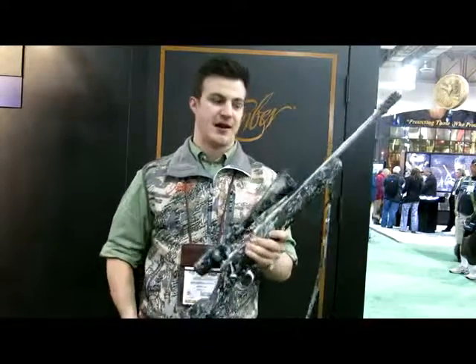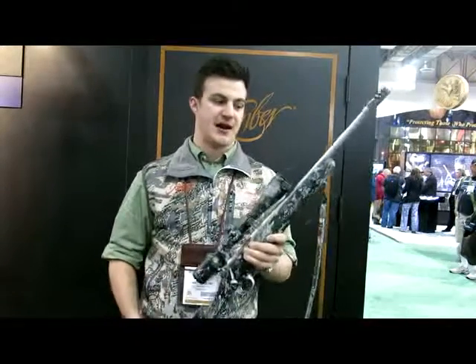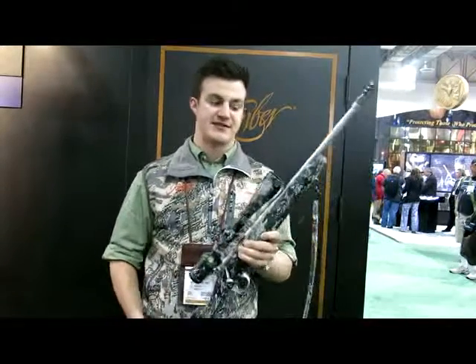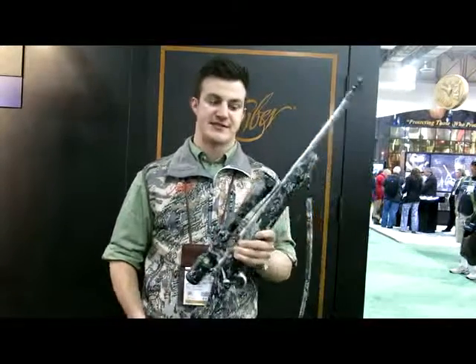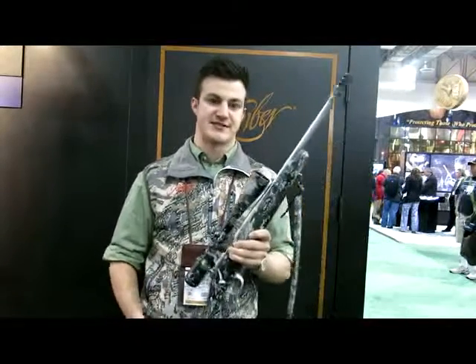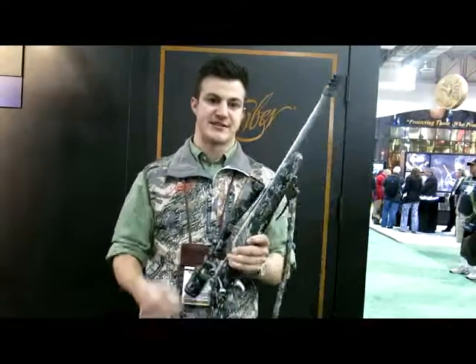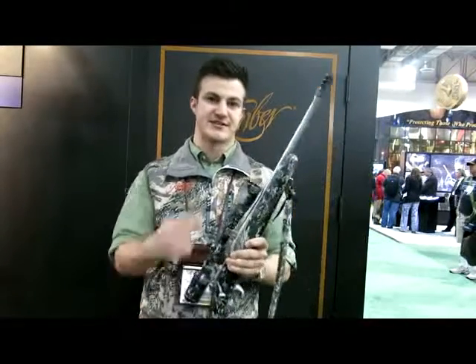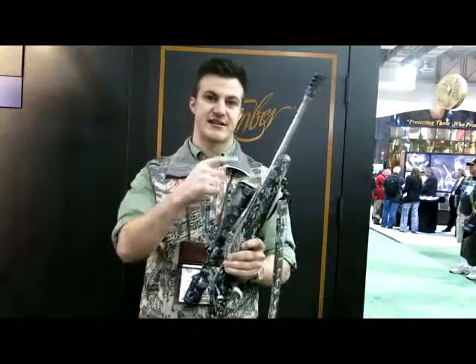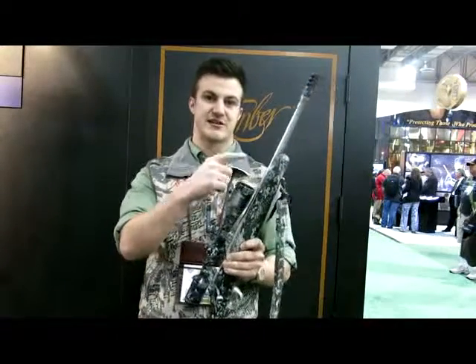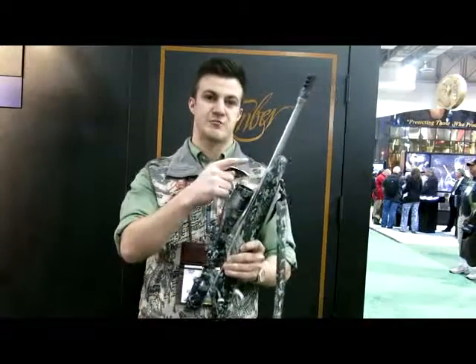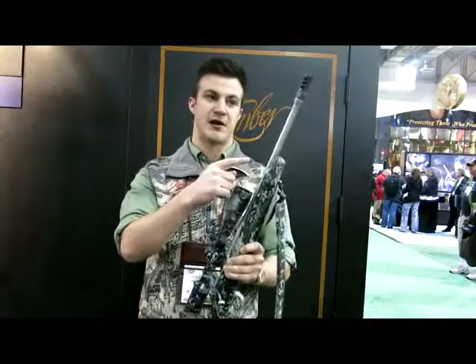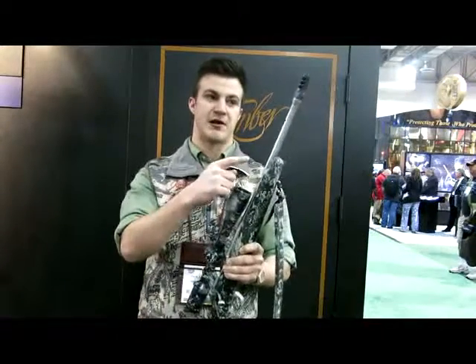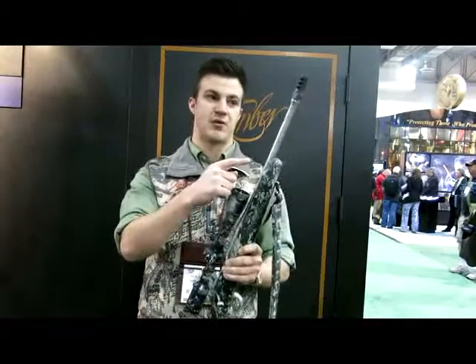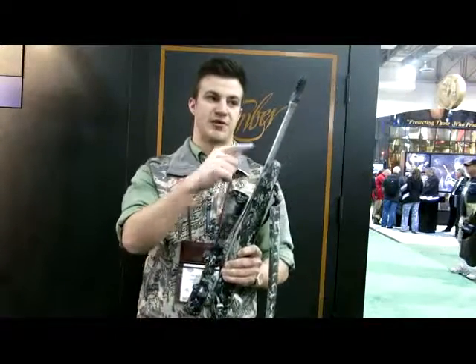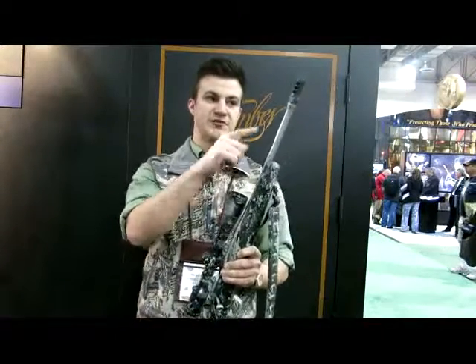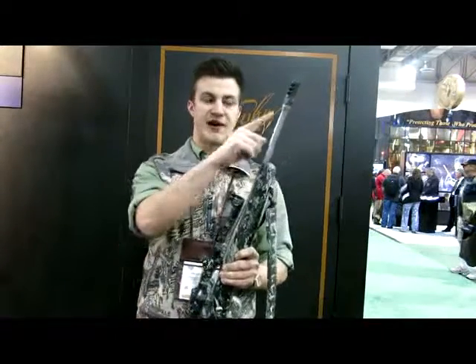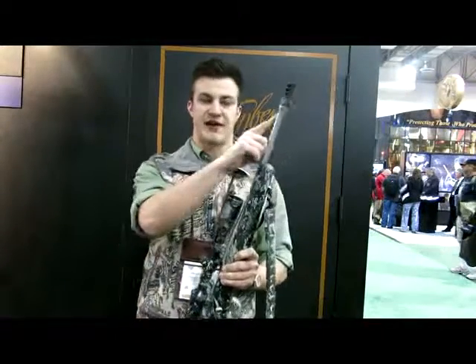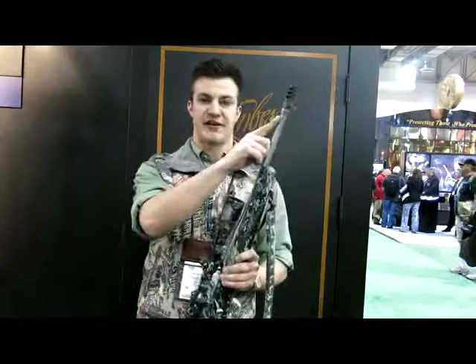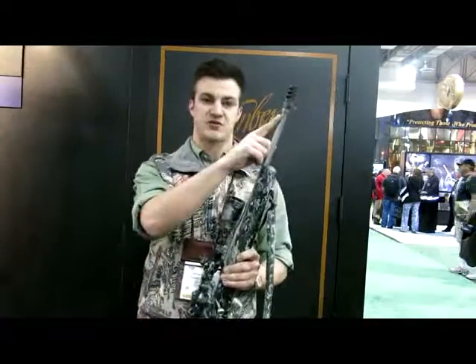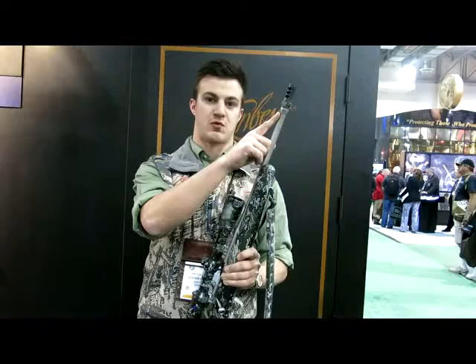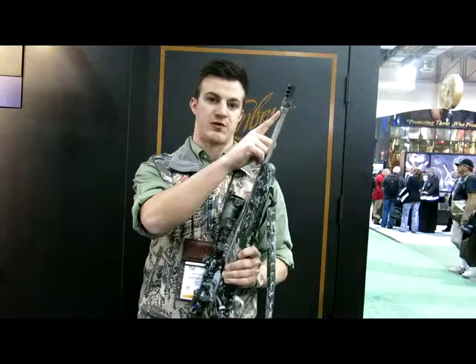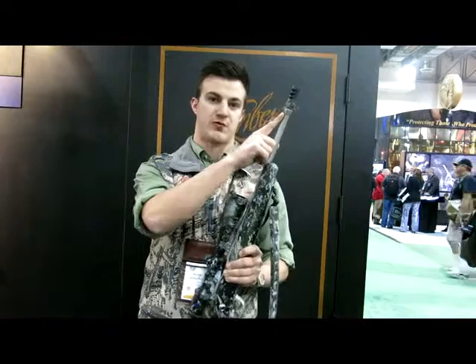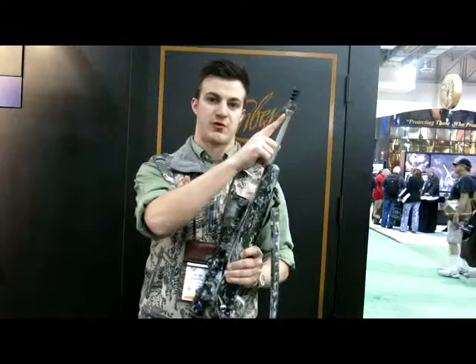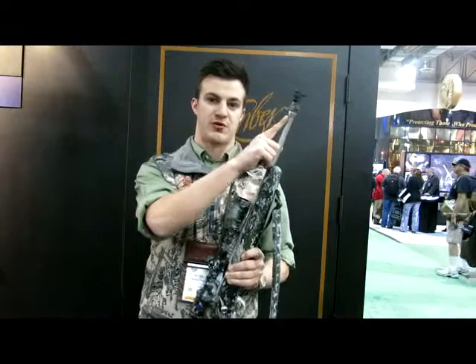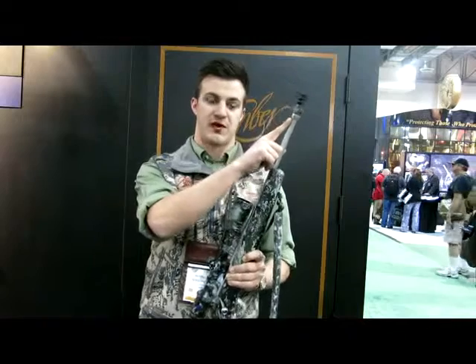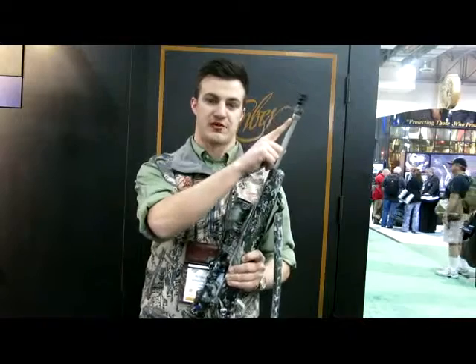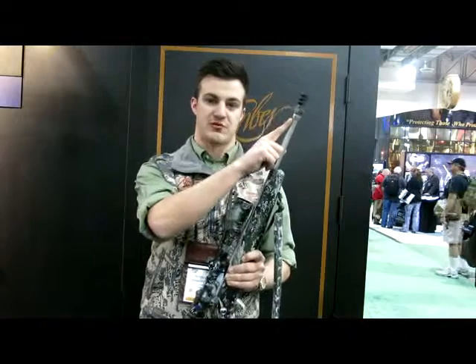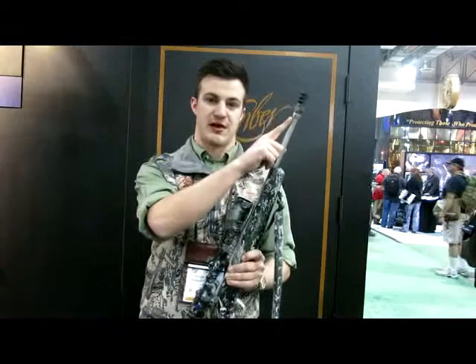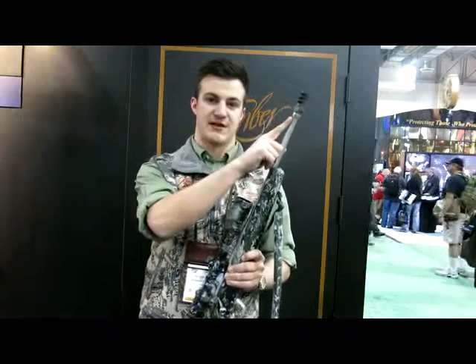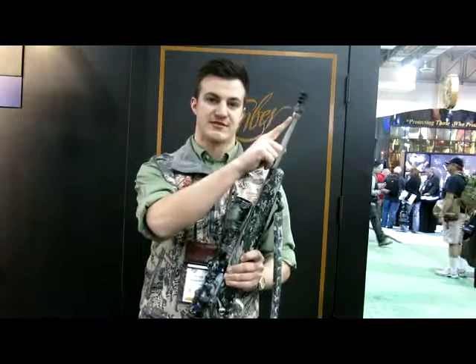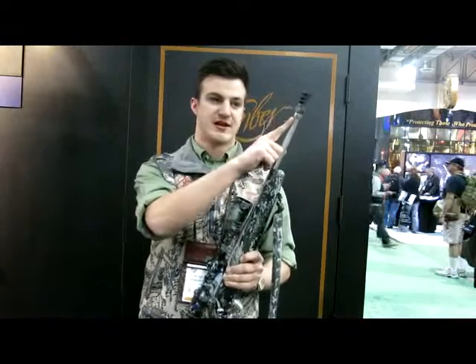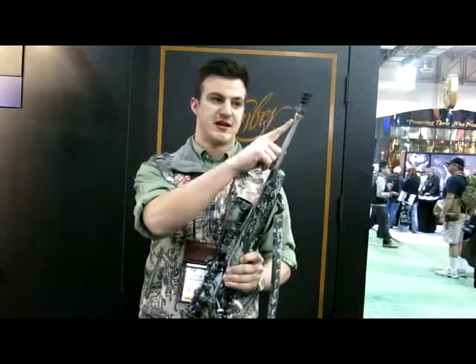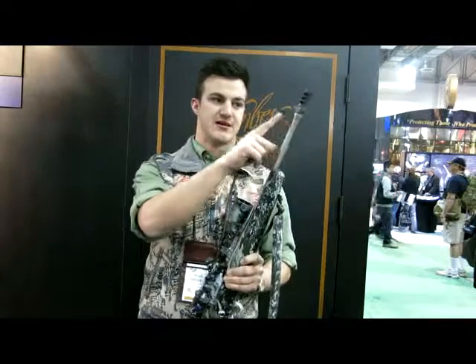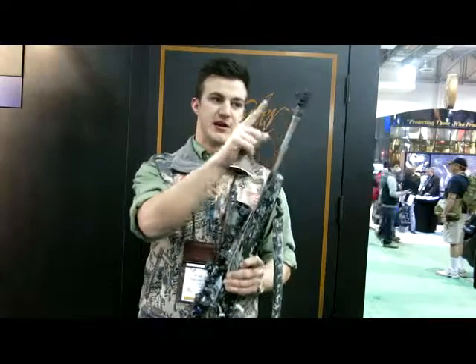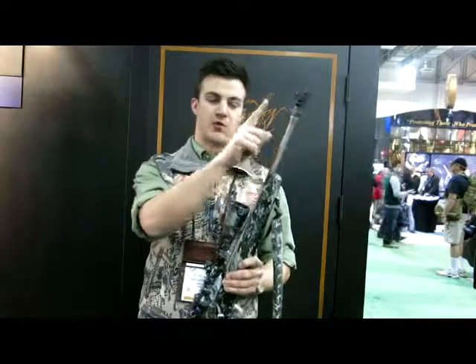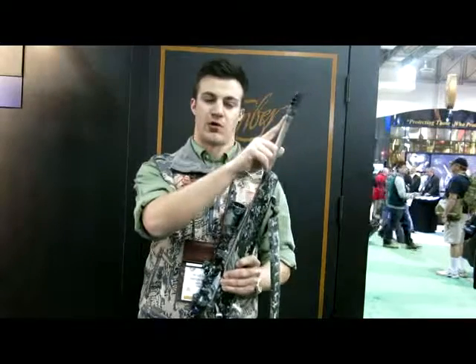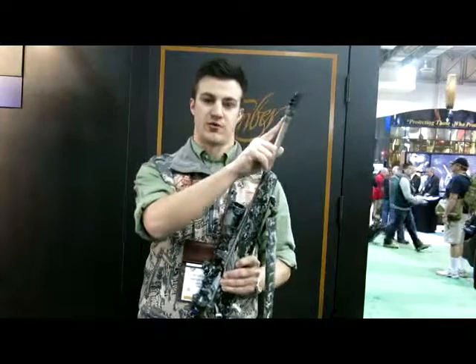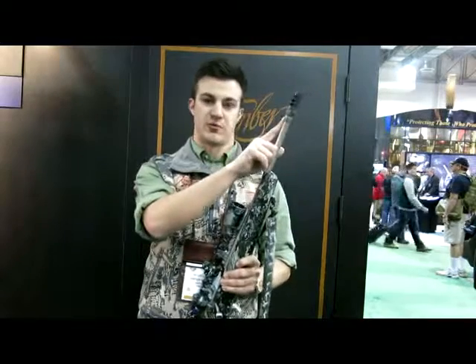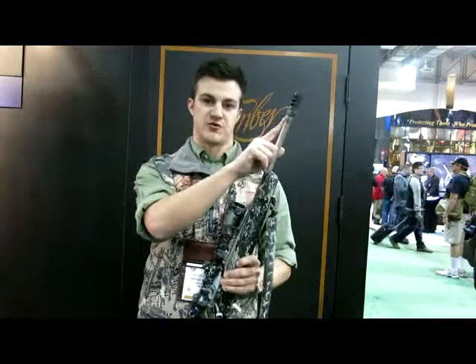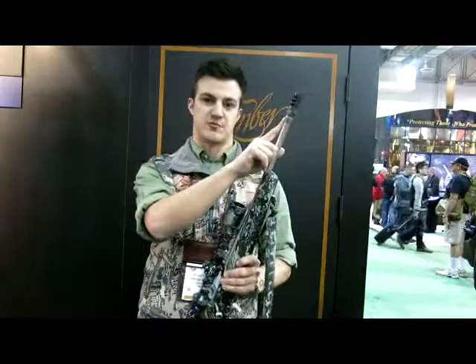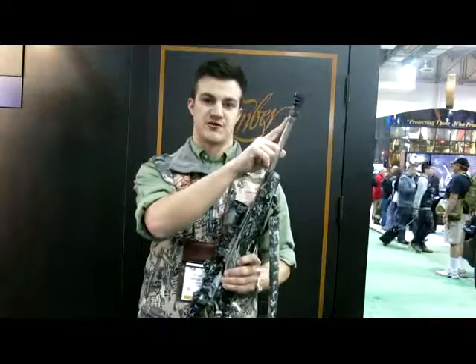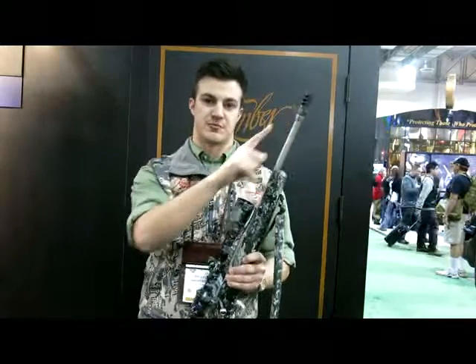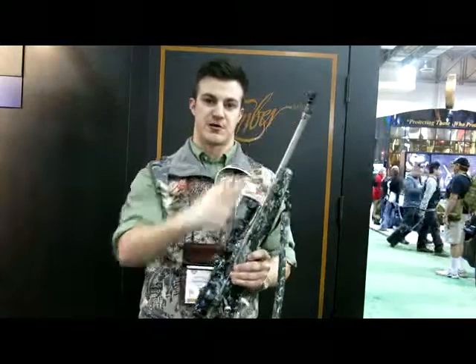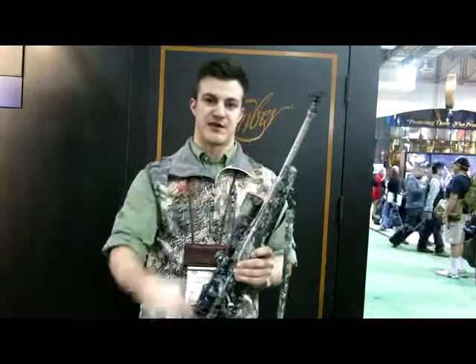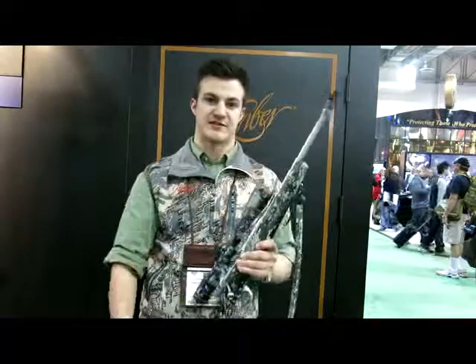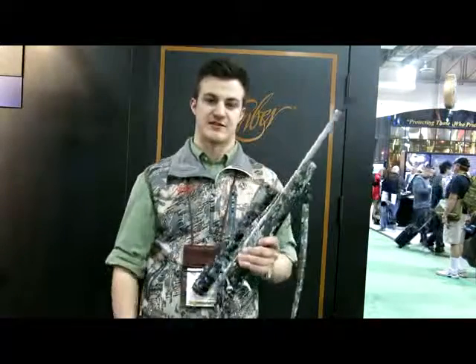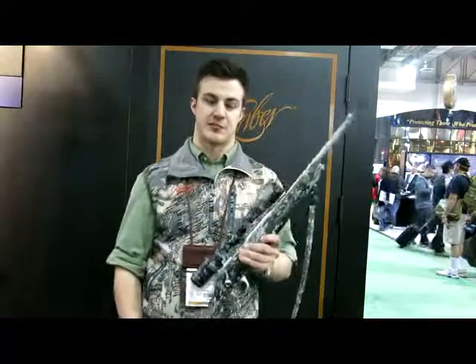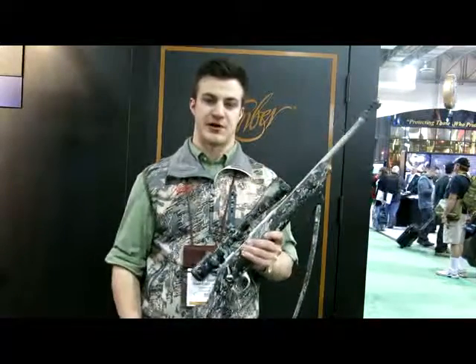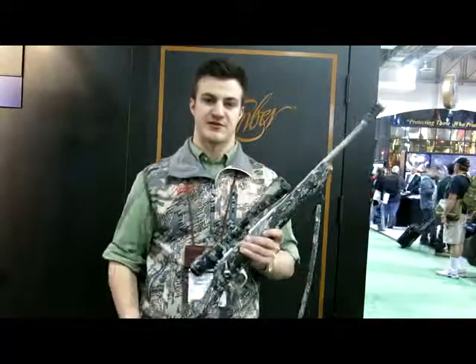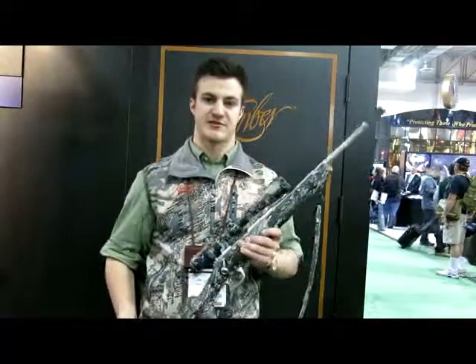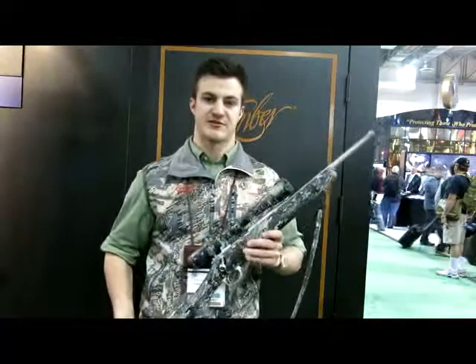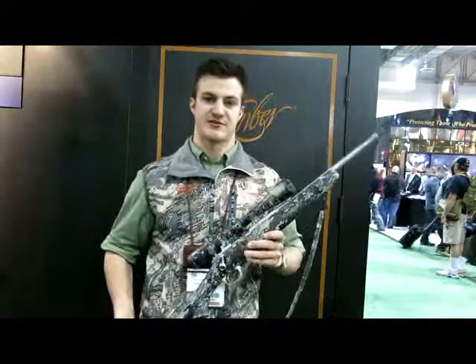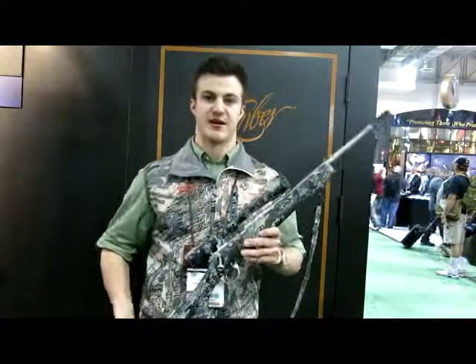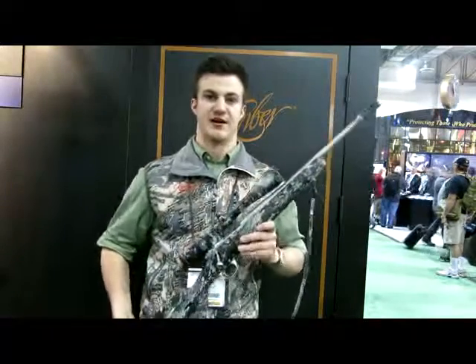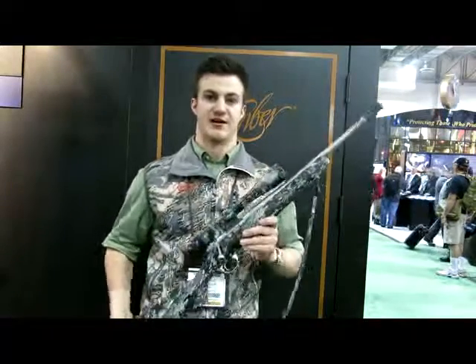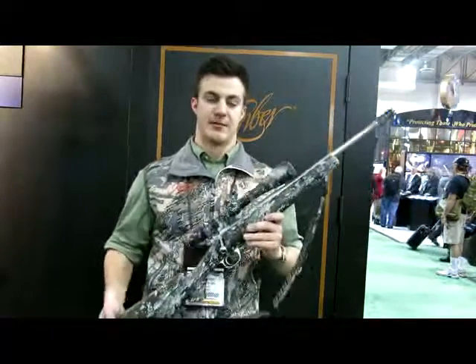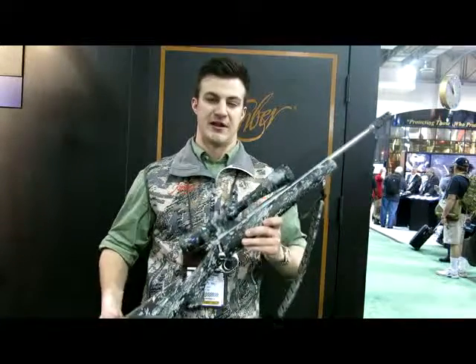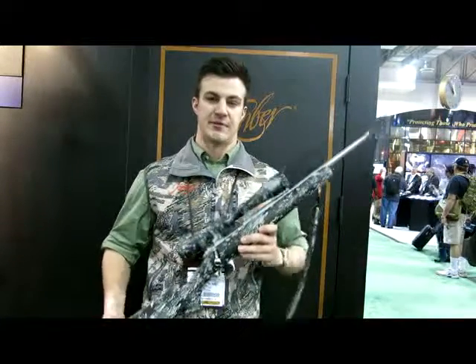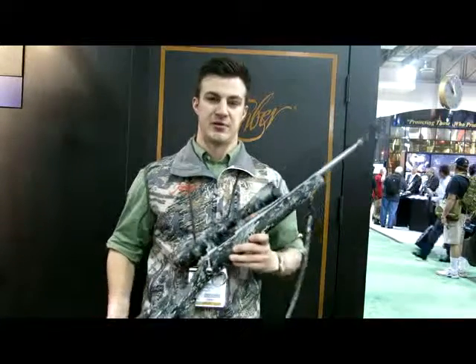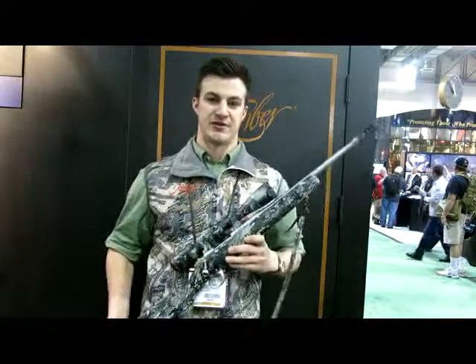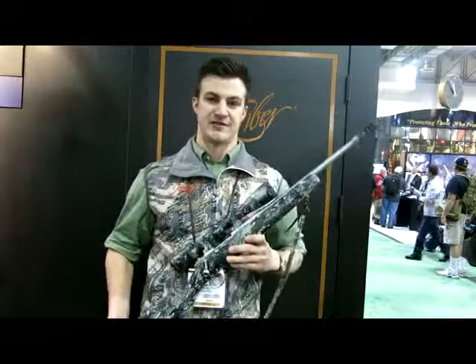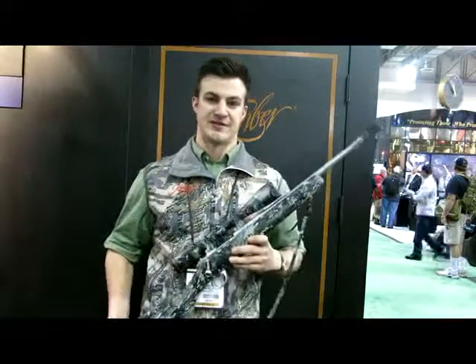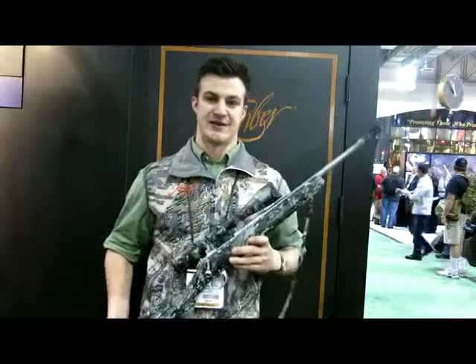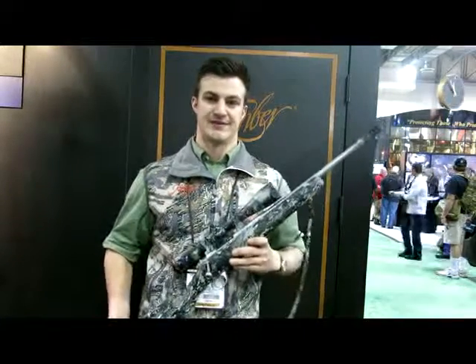It's a 16-inch barrel with 5/8-24 direct thread that will work with most muzzle brakes and suppressors. Come by the booth and see it.